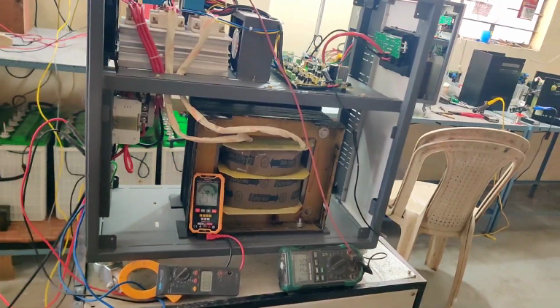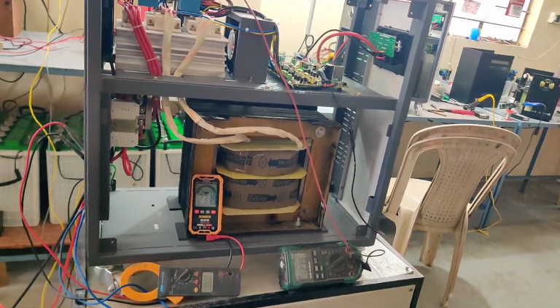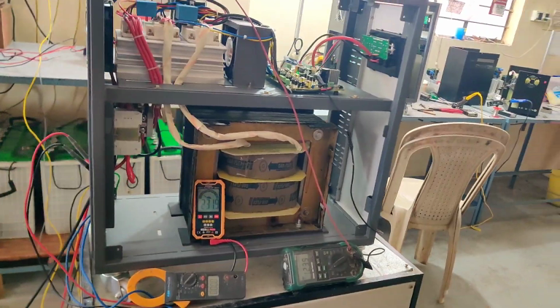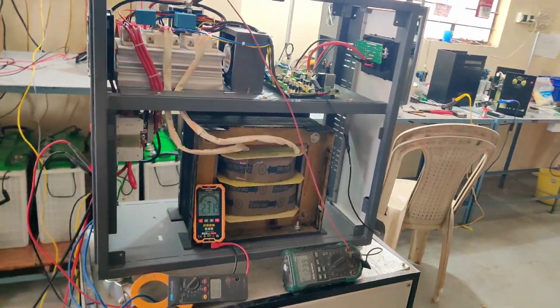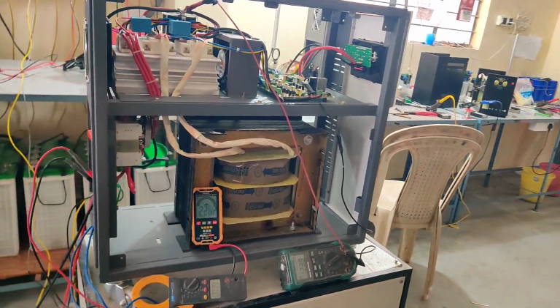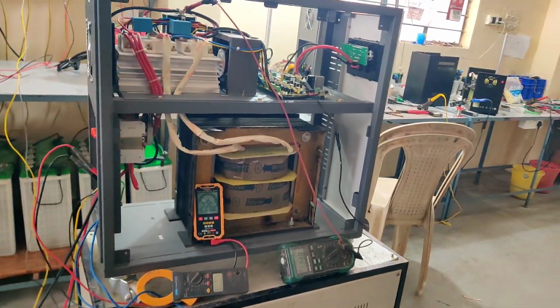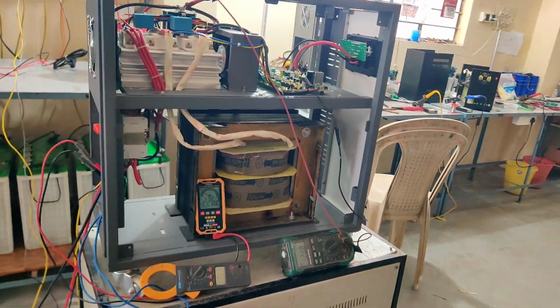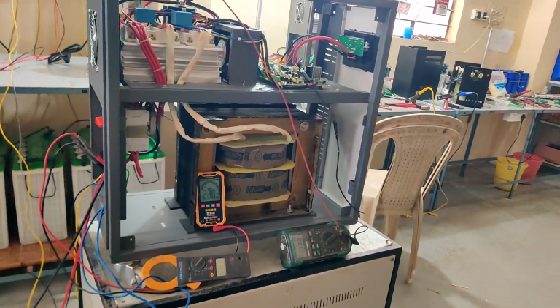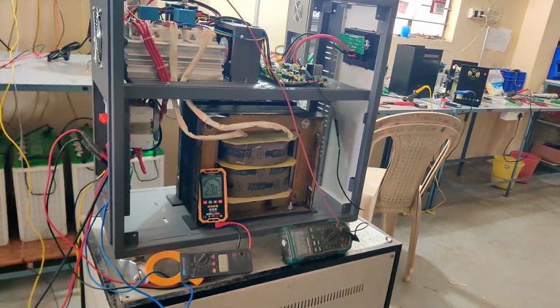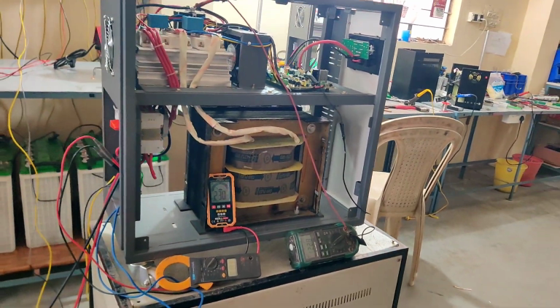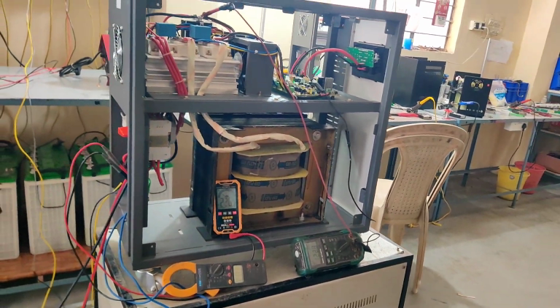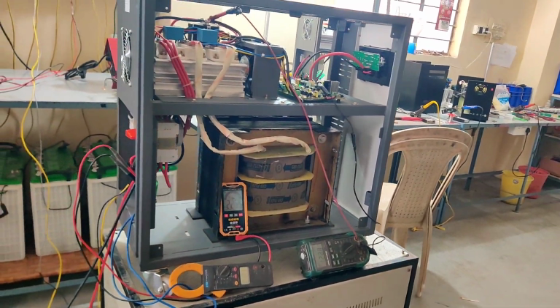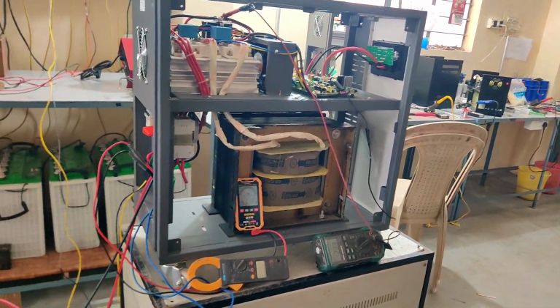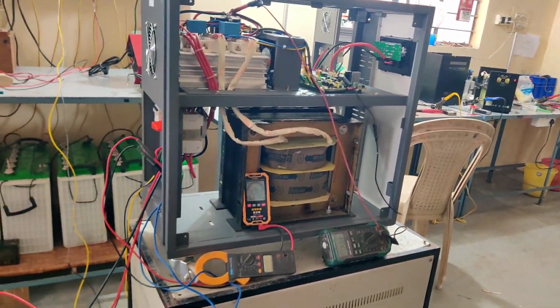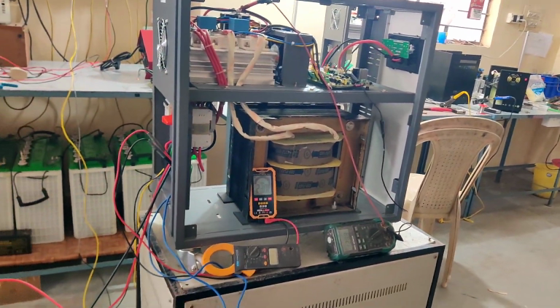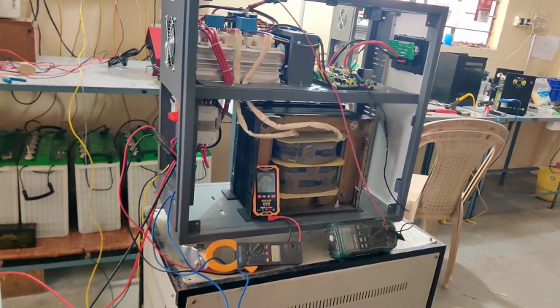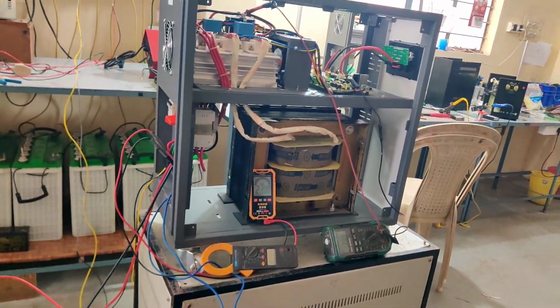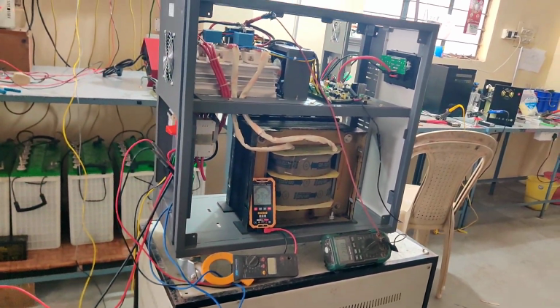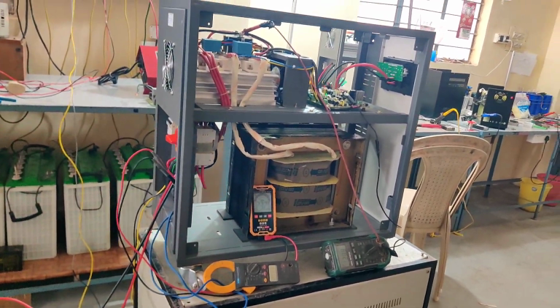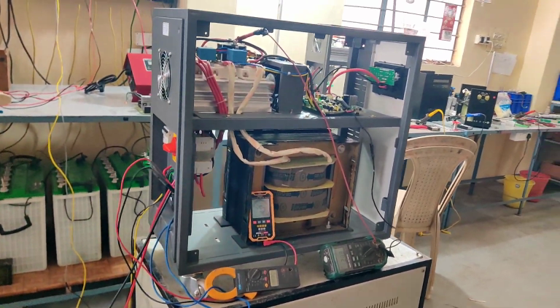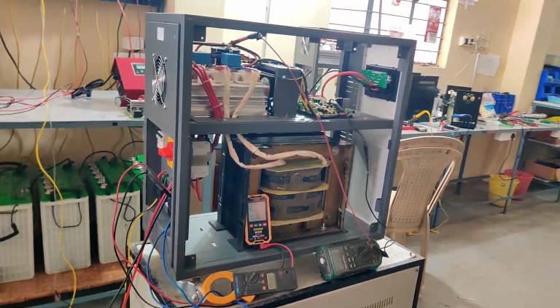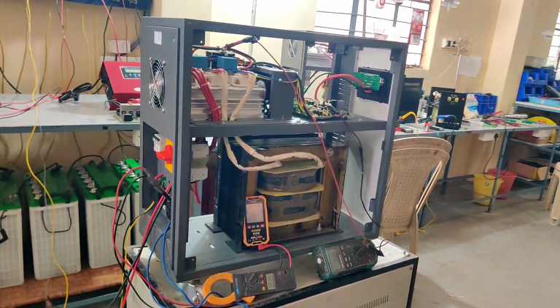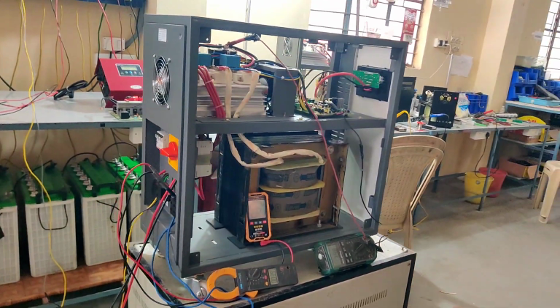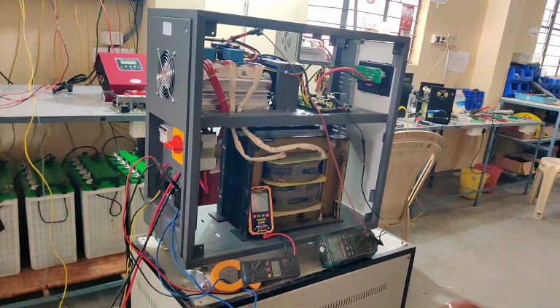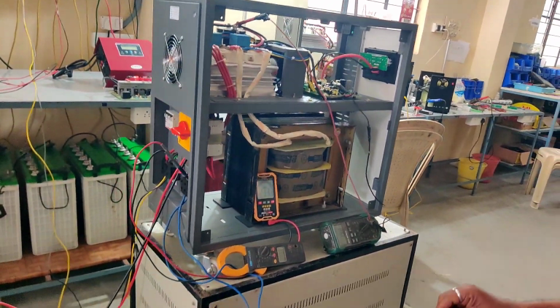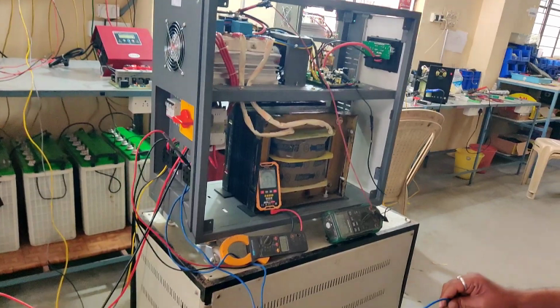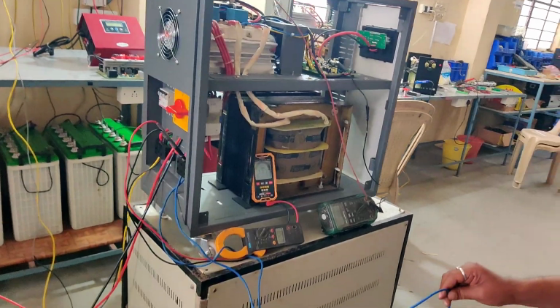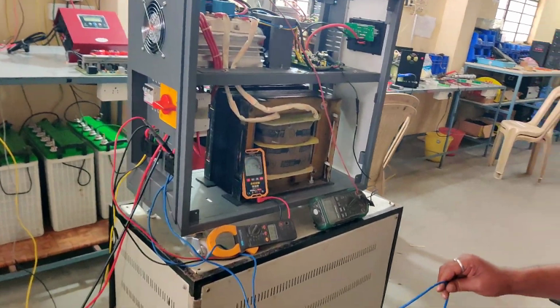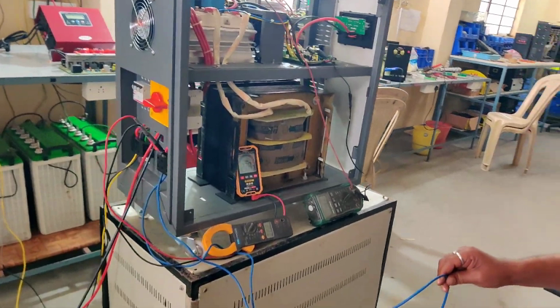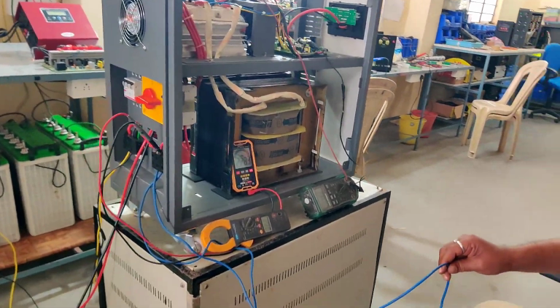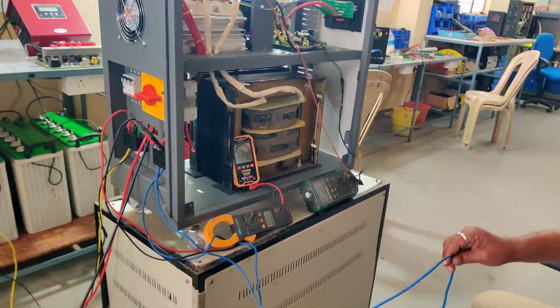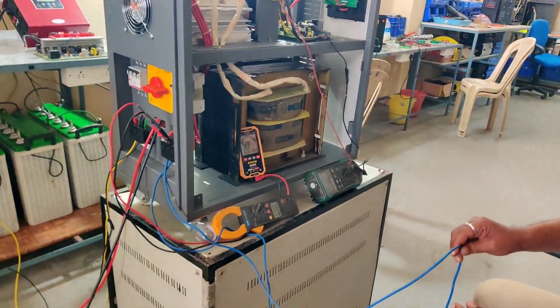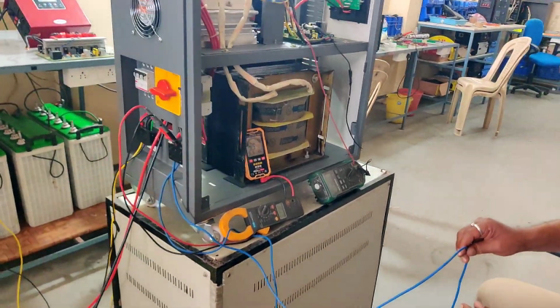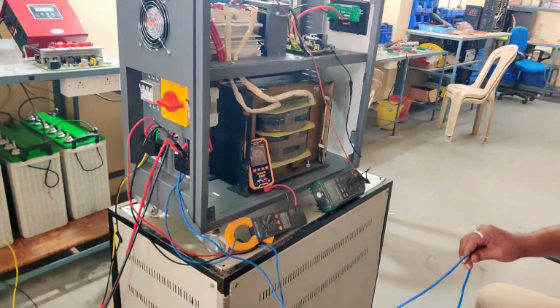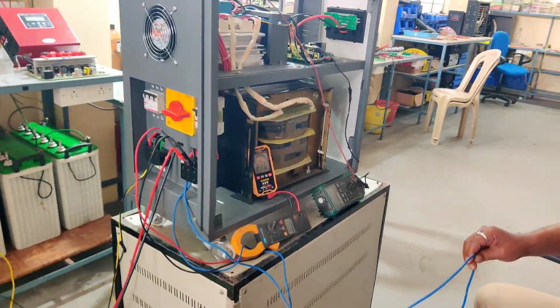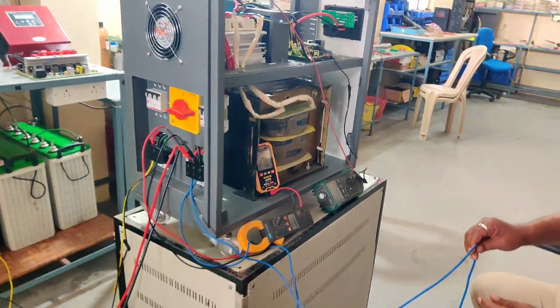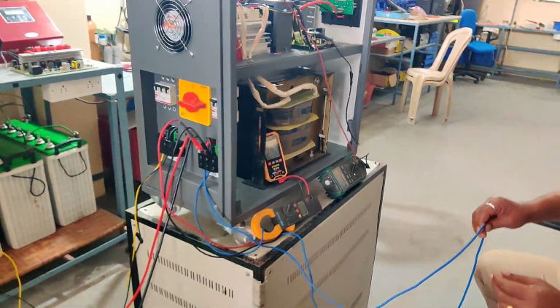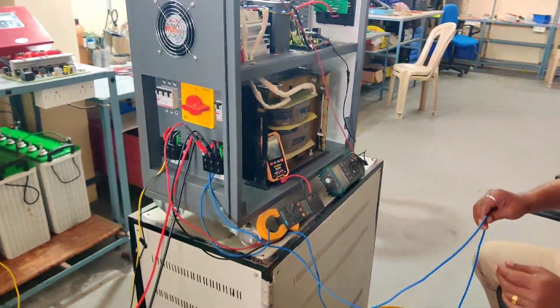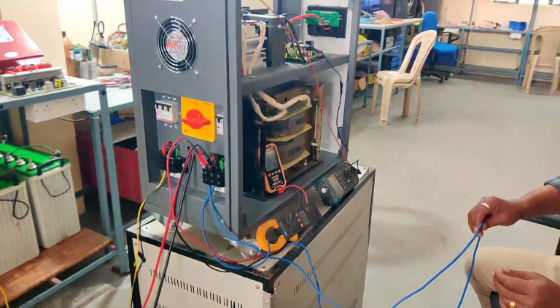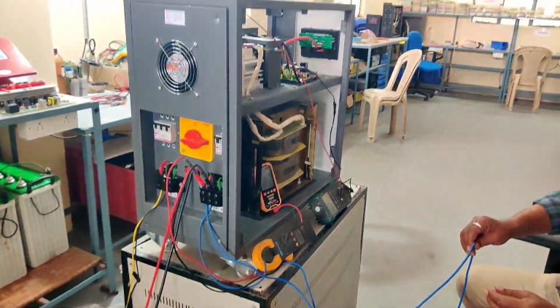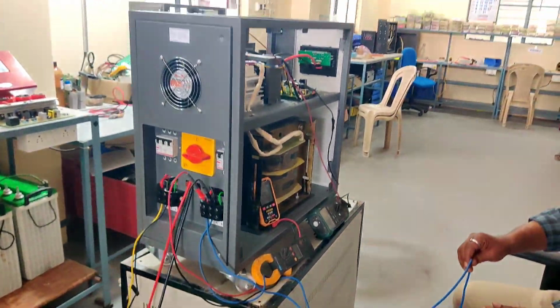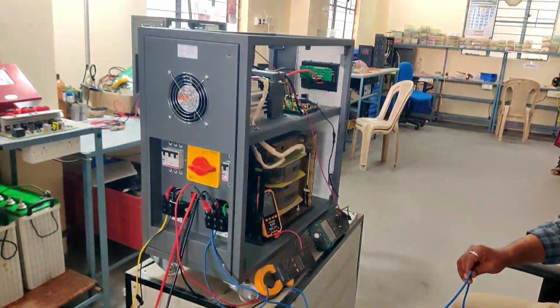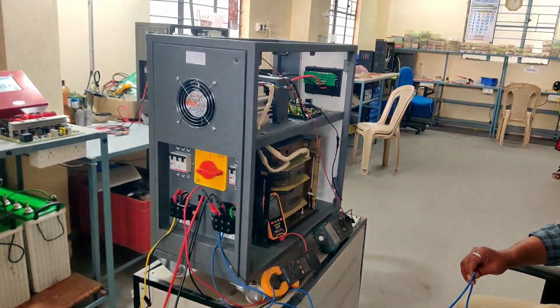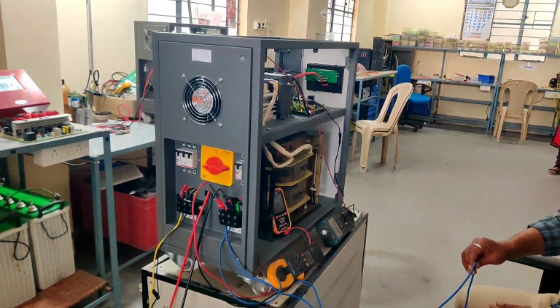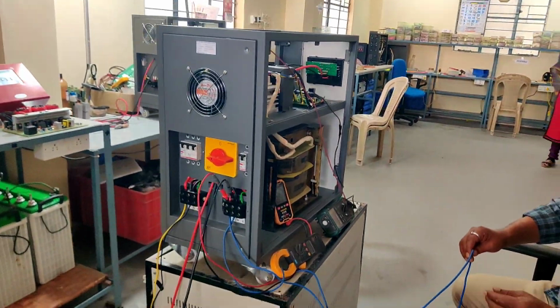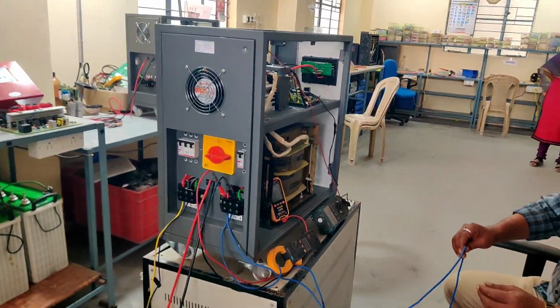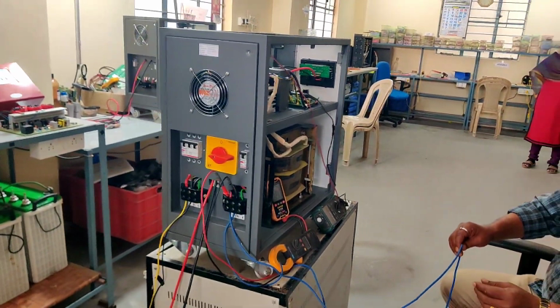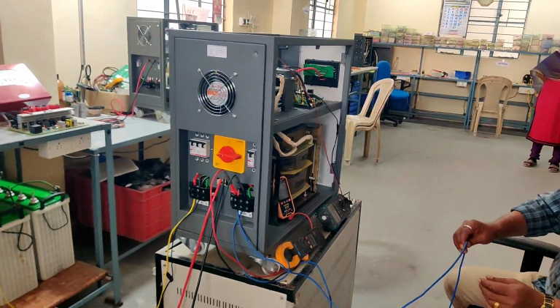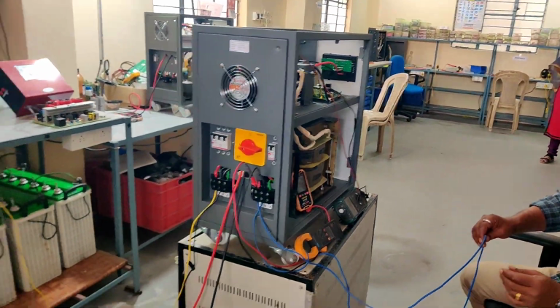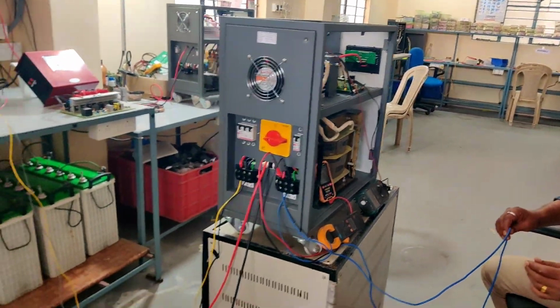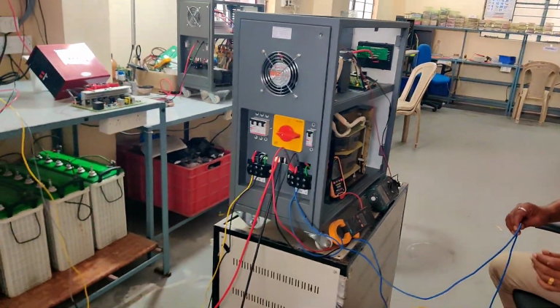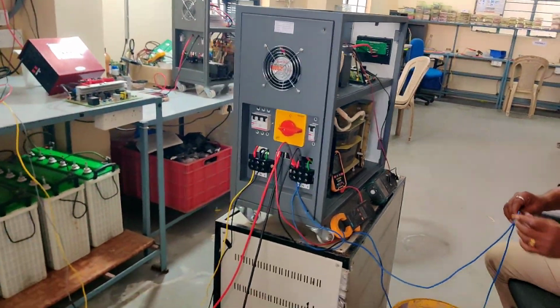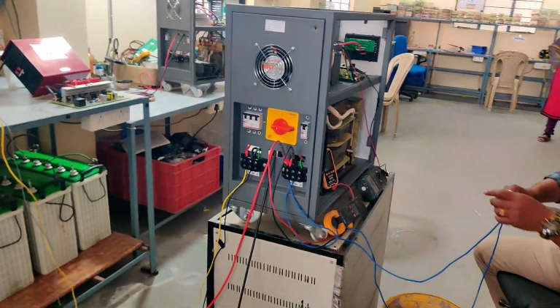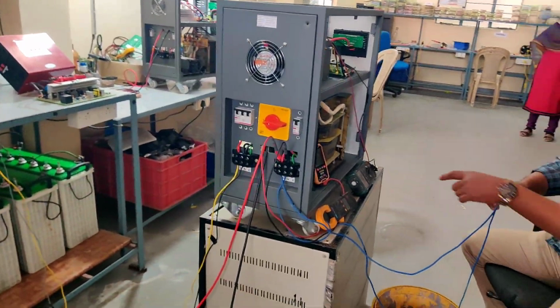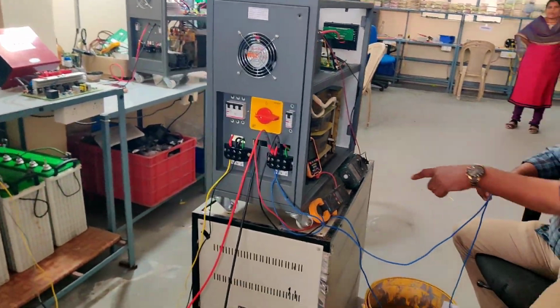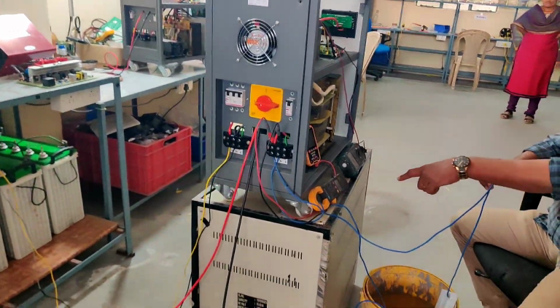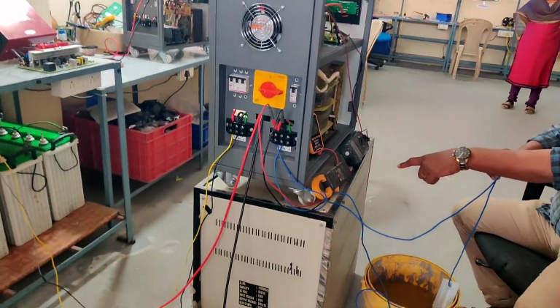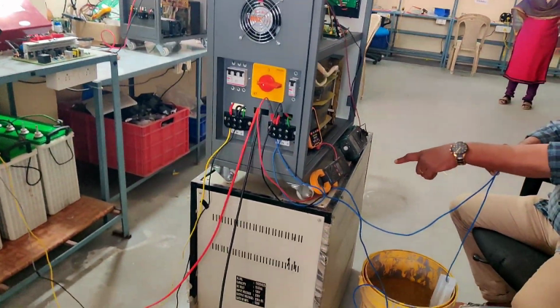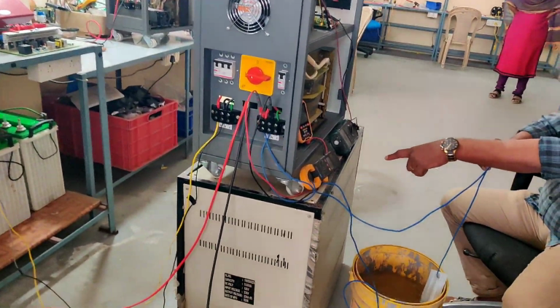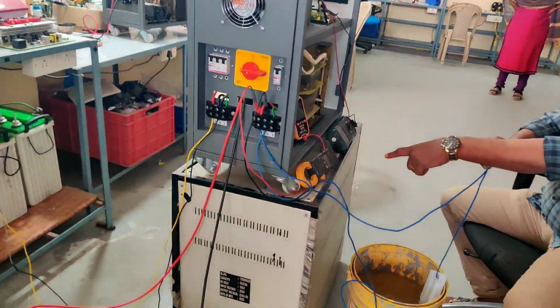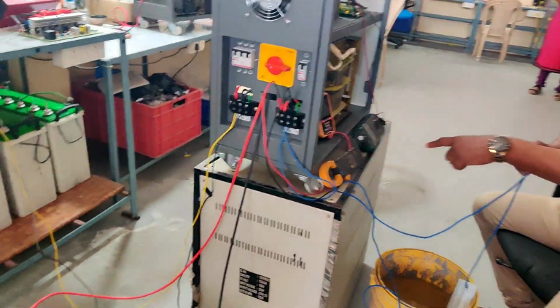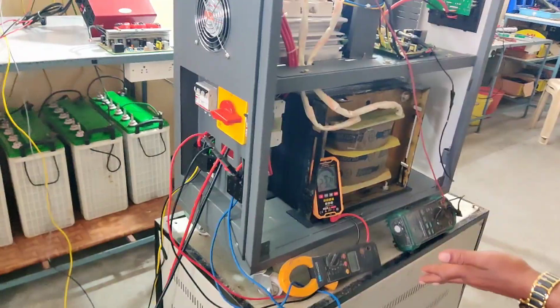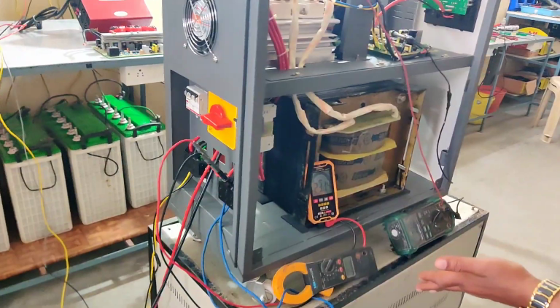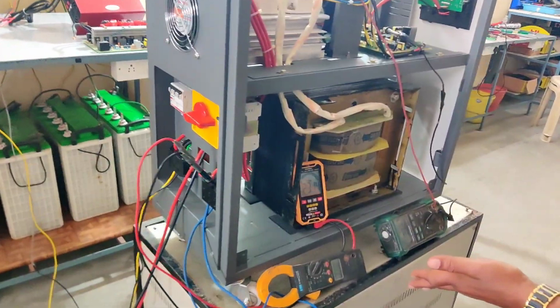We have already posted a video about static changeover and 10kVA 120 volt off grid solar PCU. The link is in the description — please watch it.